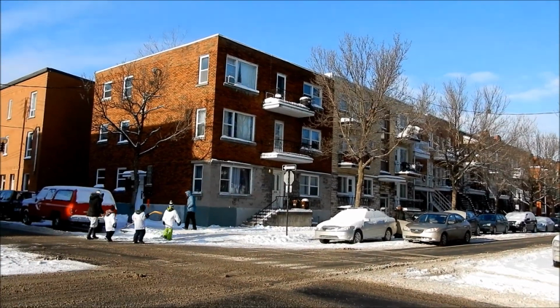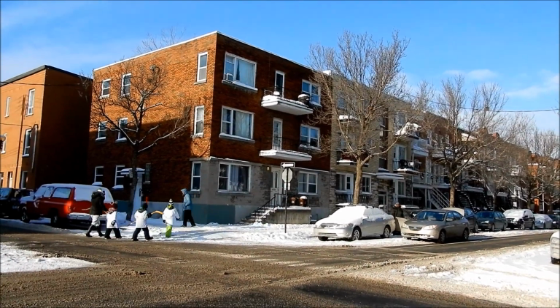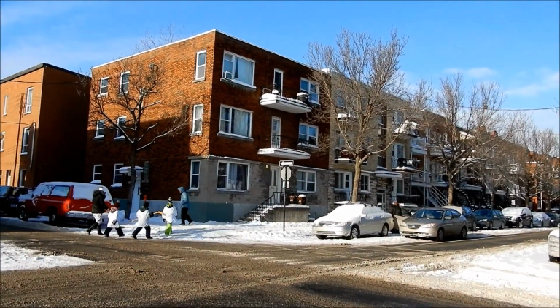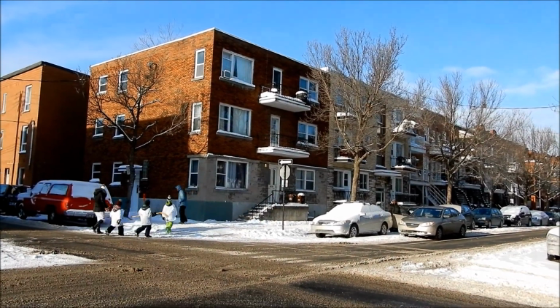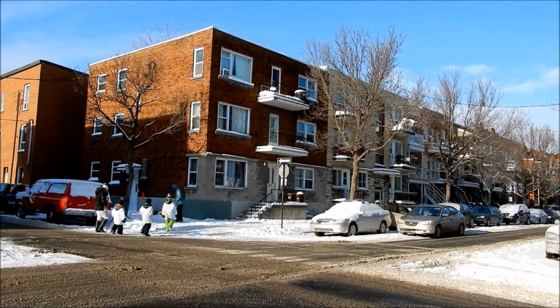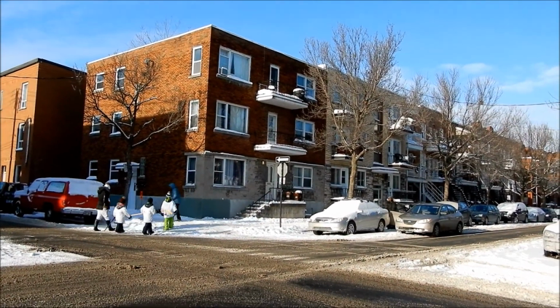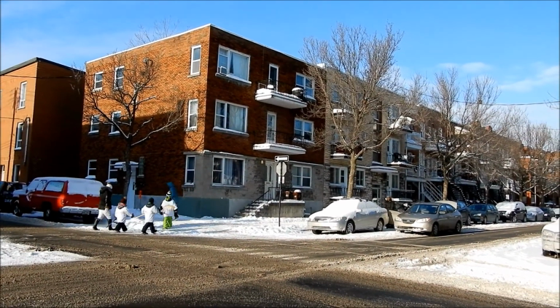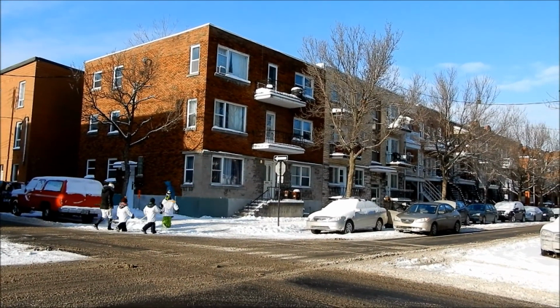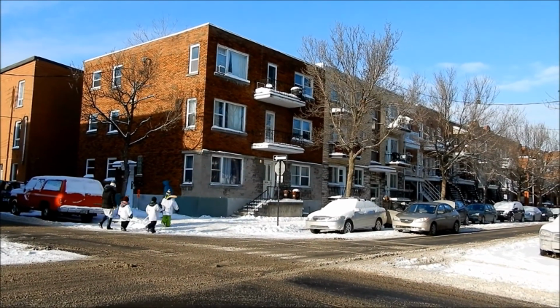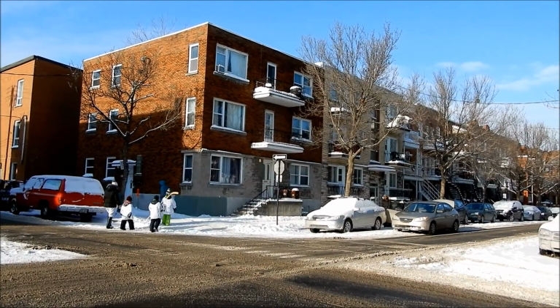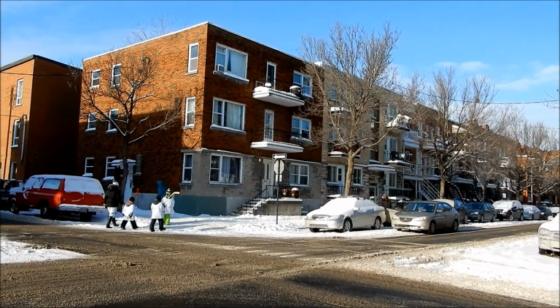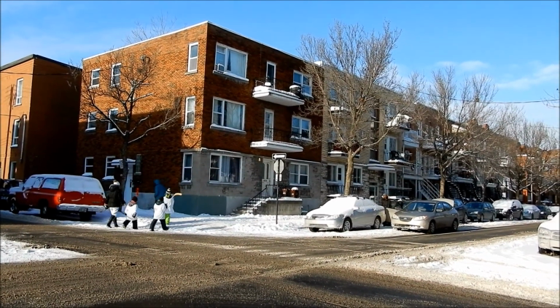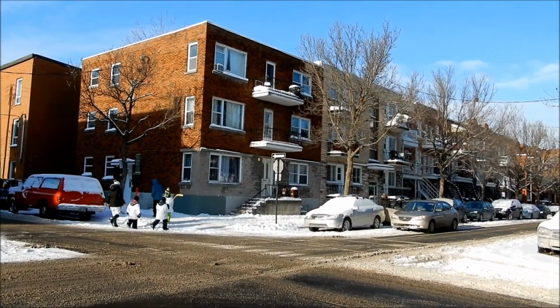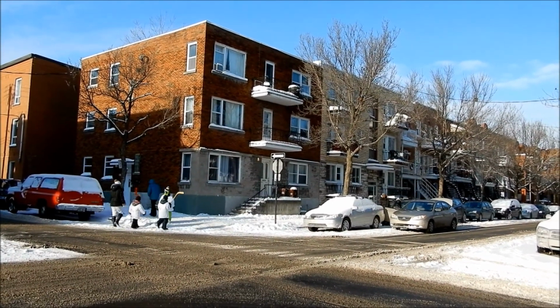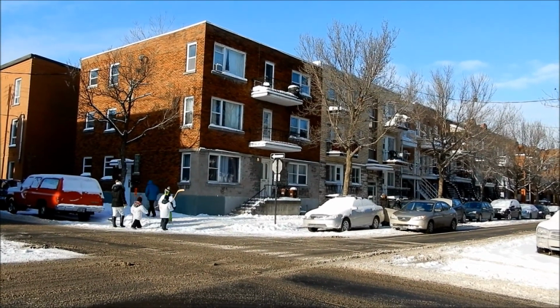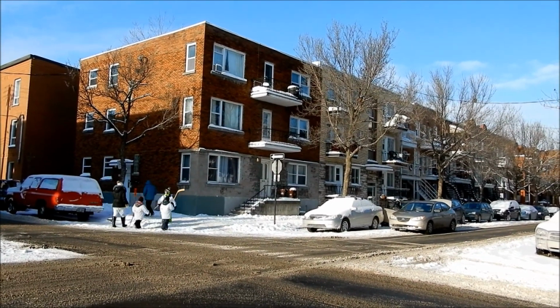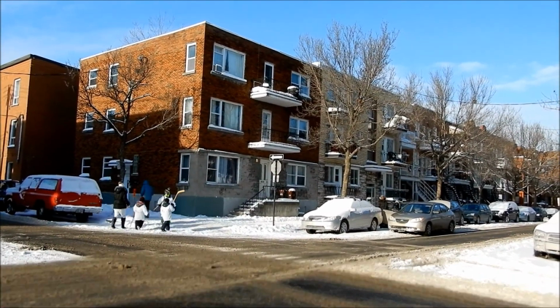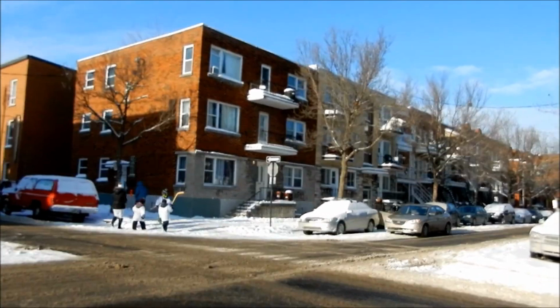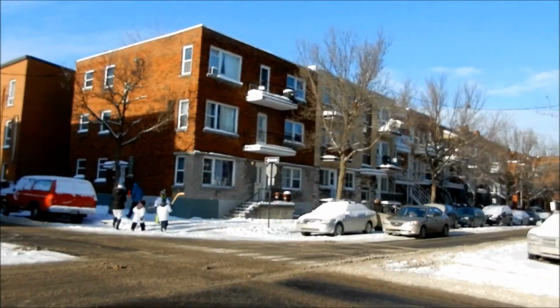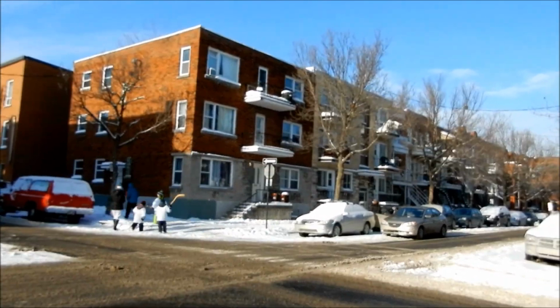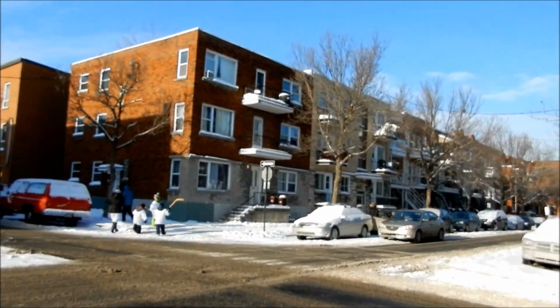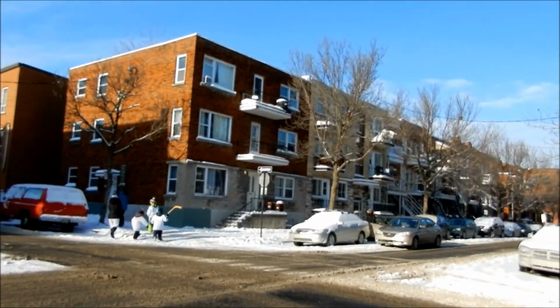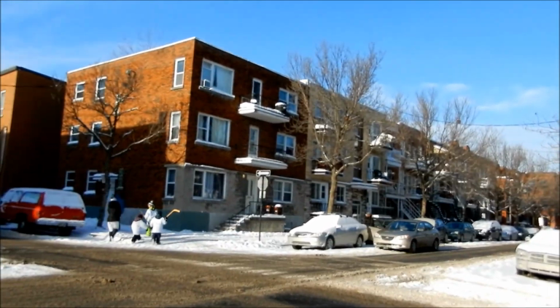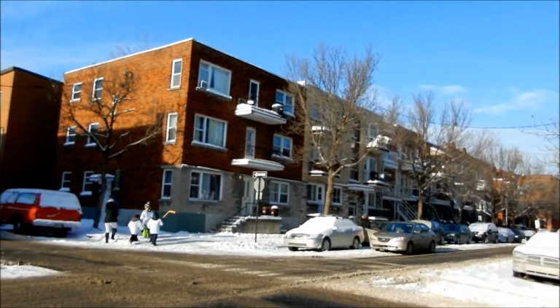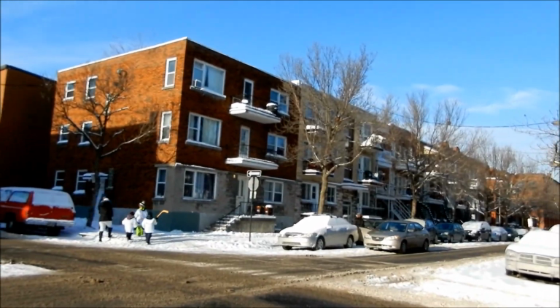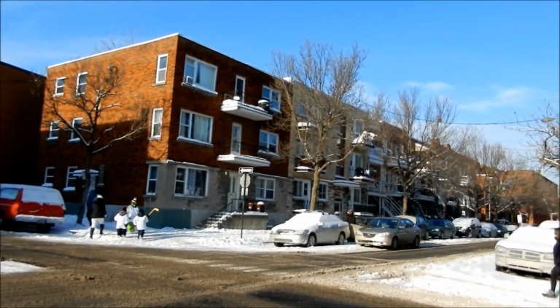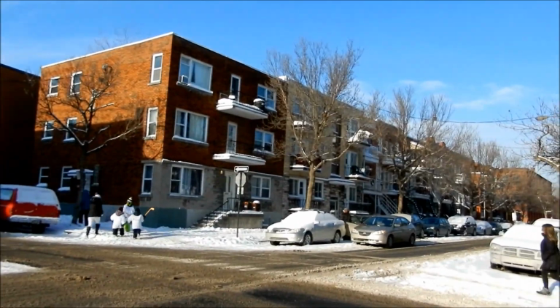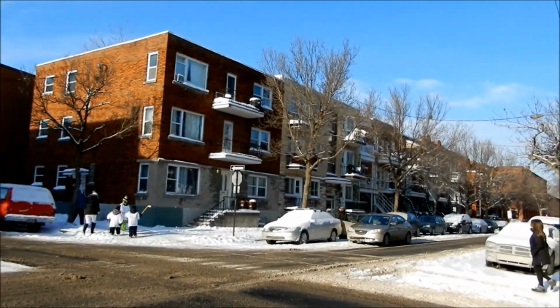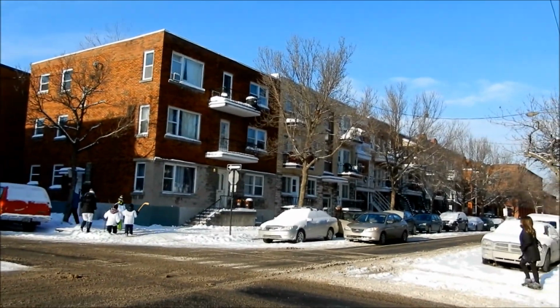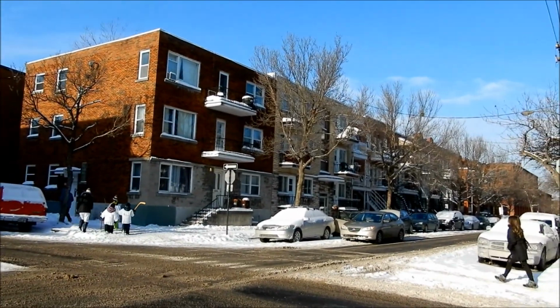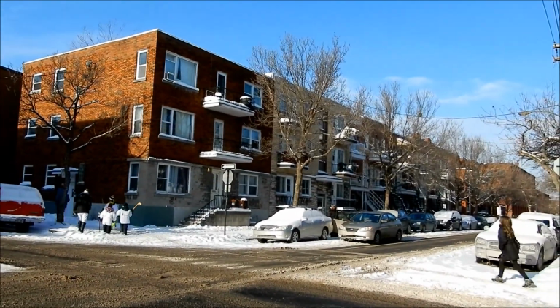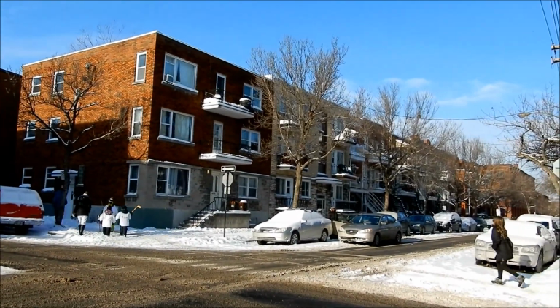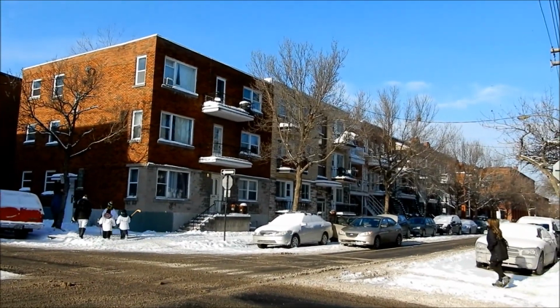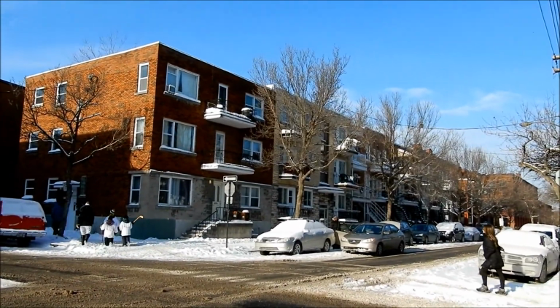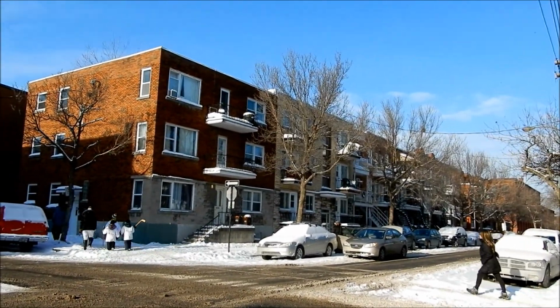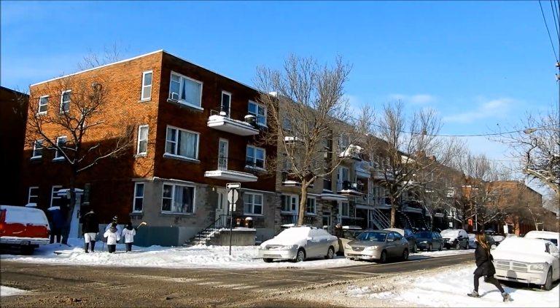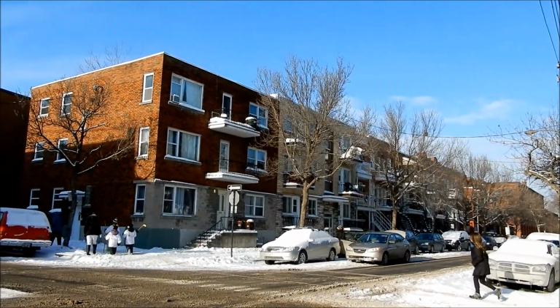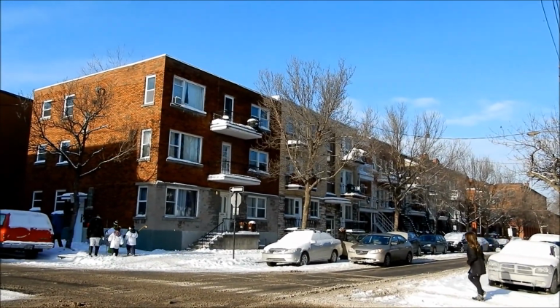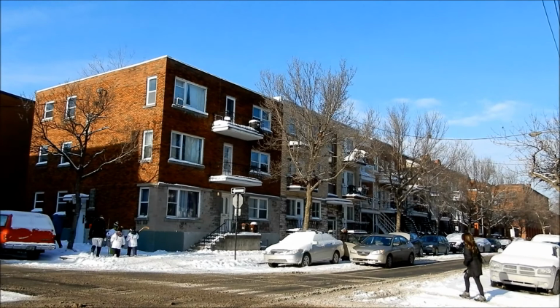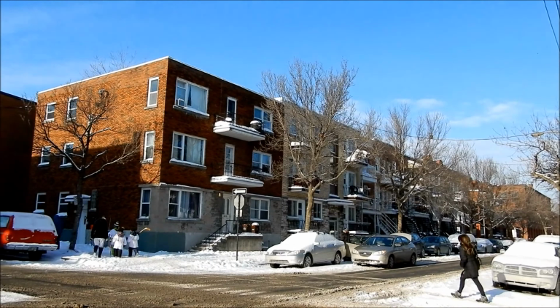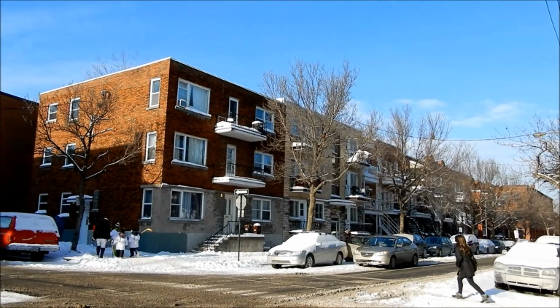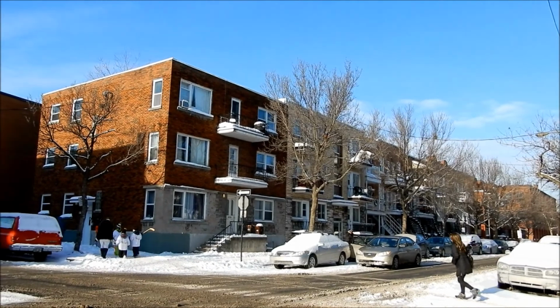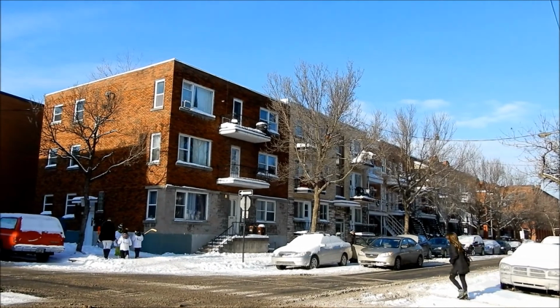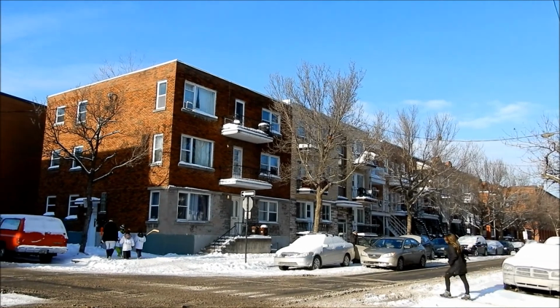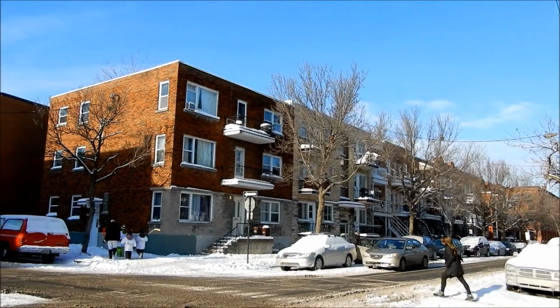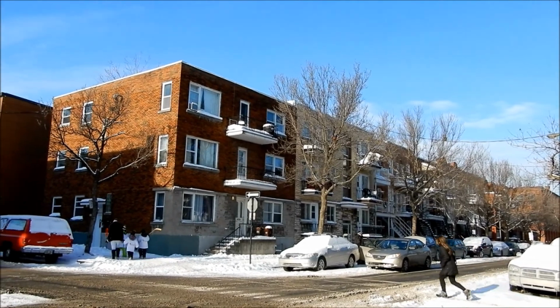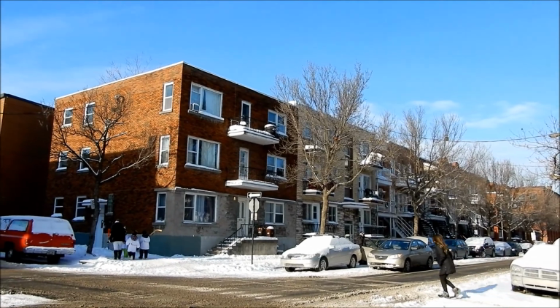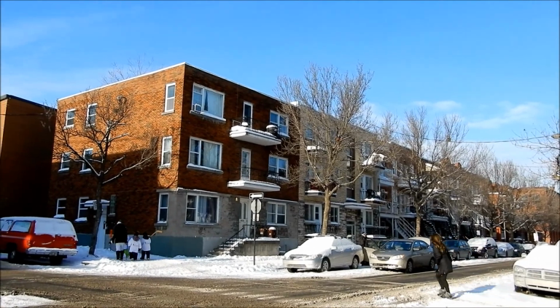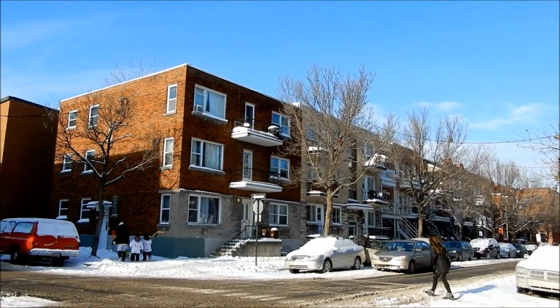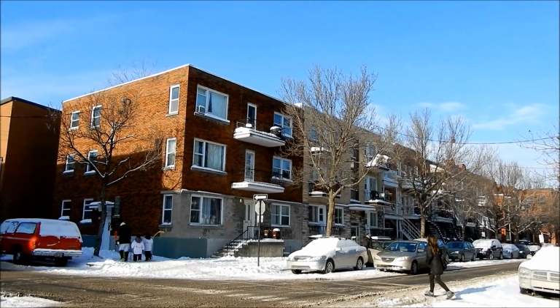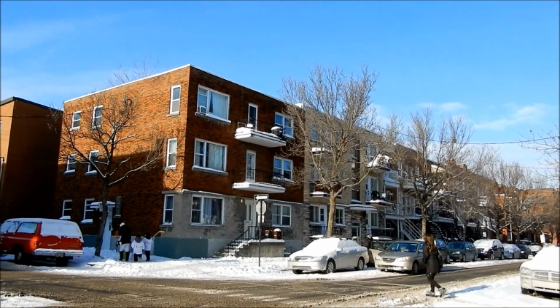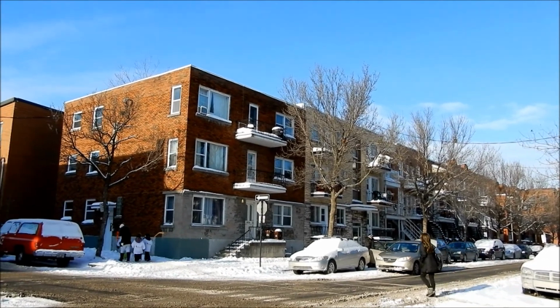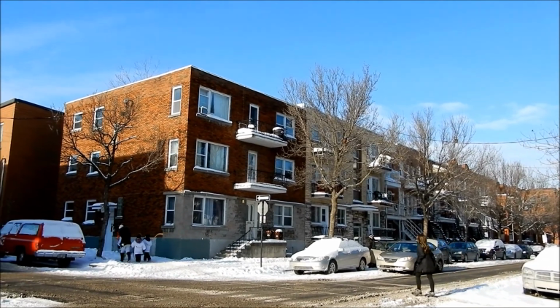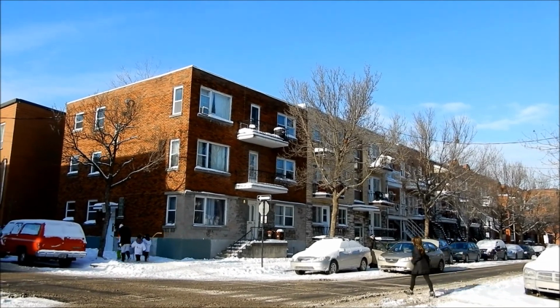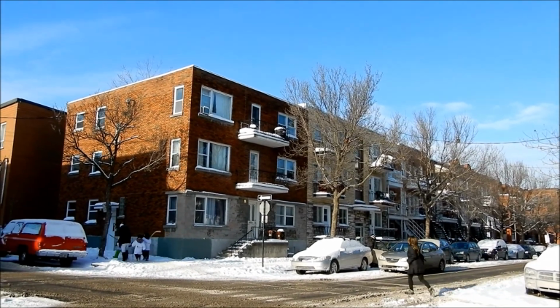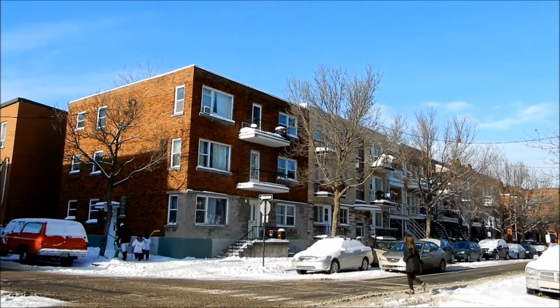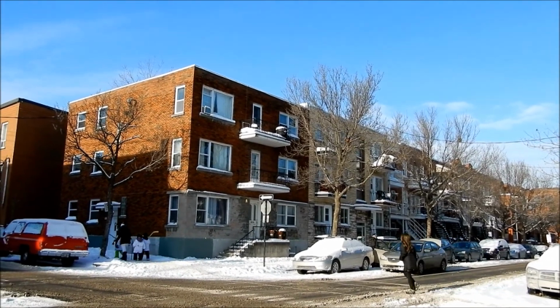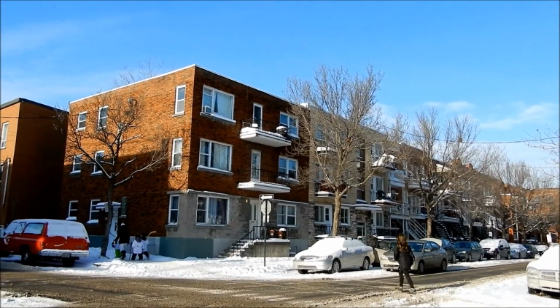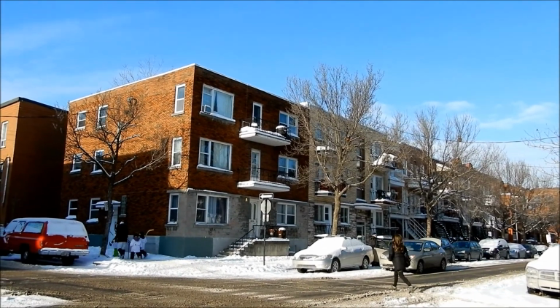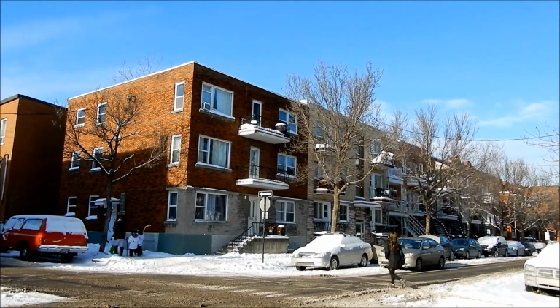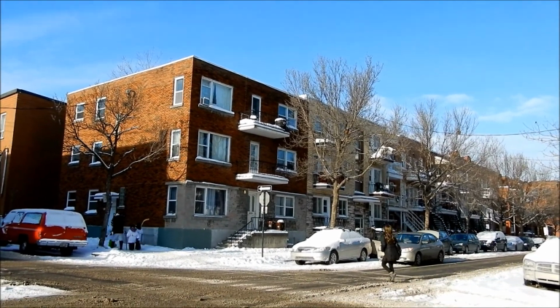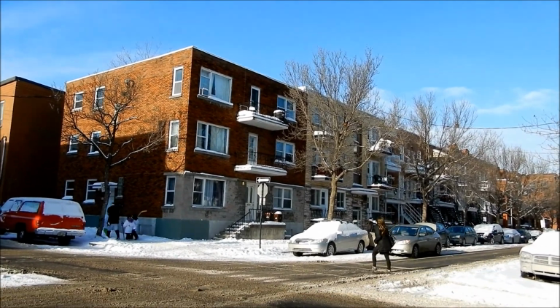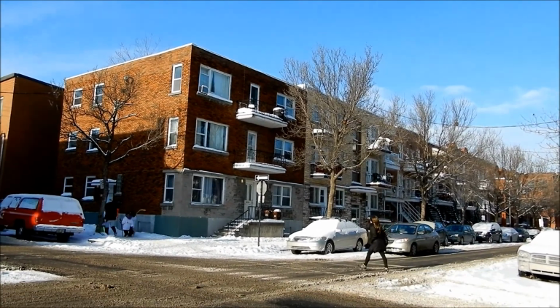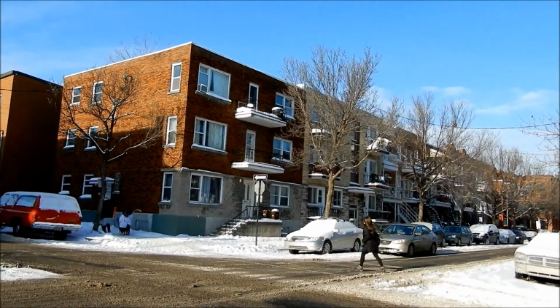Hey there guys, it's finally a beautiful day here in Hochulaga, Montreal, one of the oldest sectors in town.